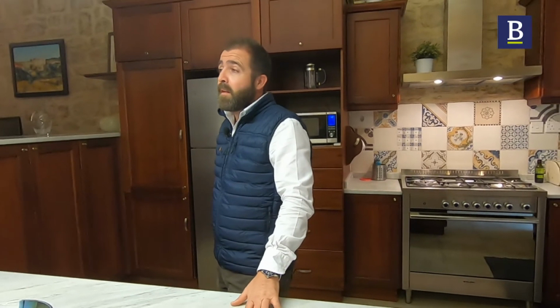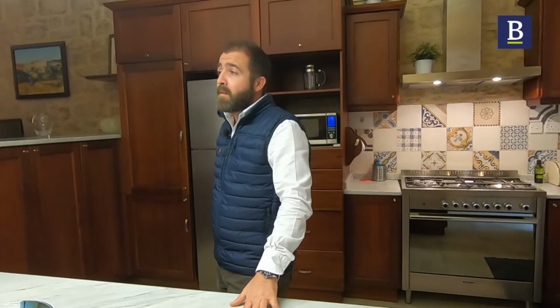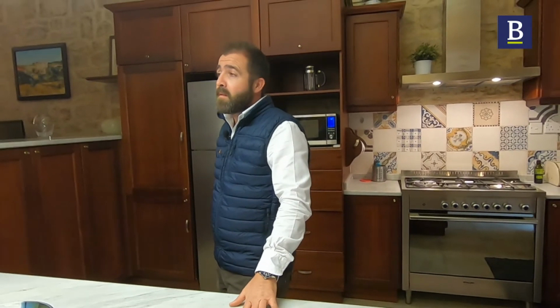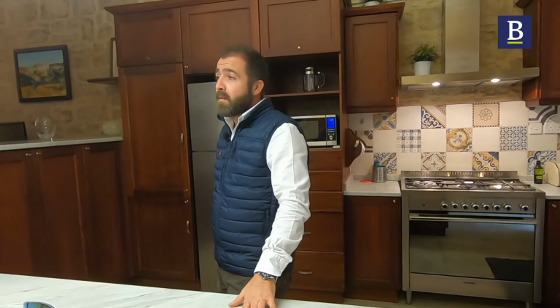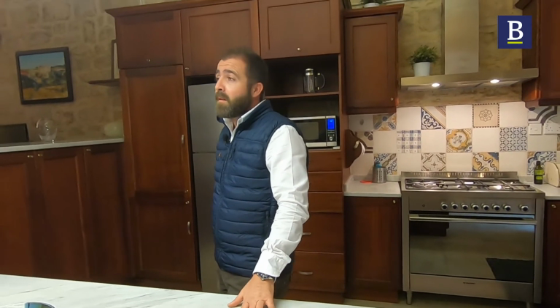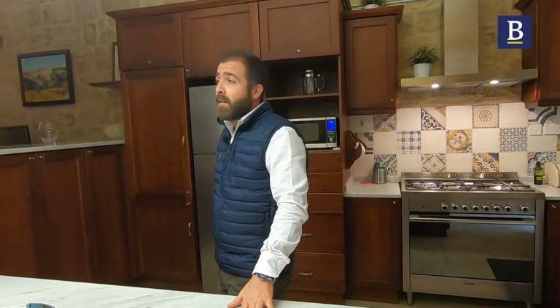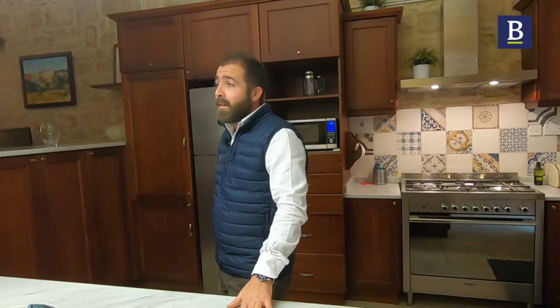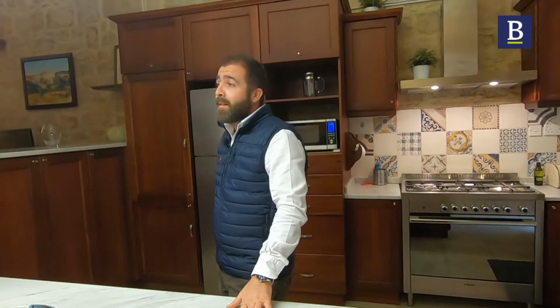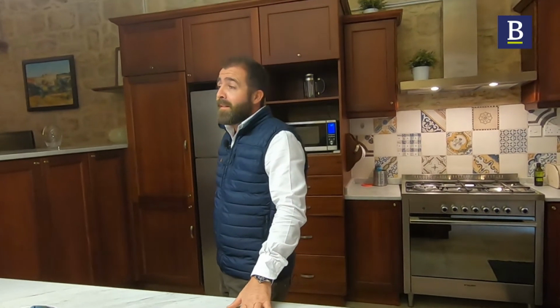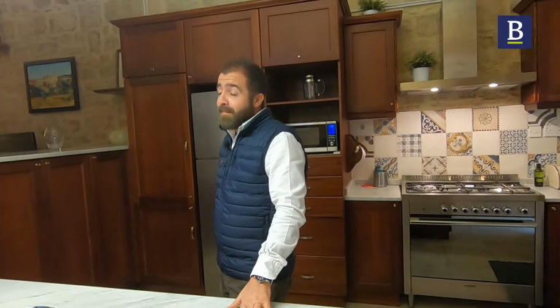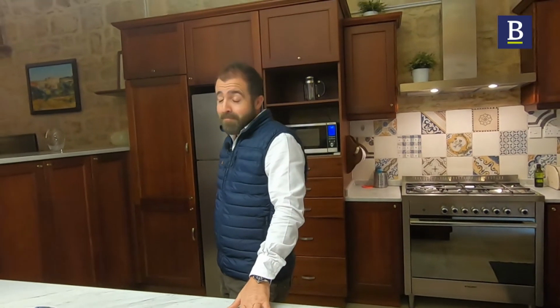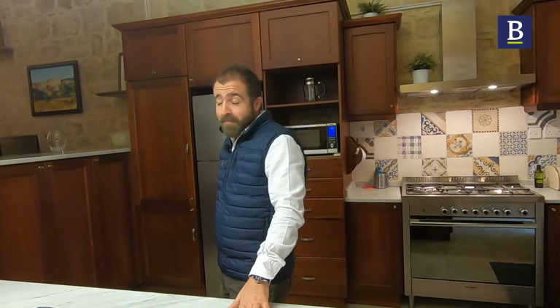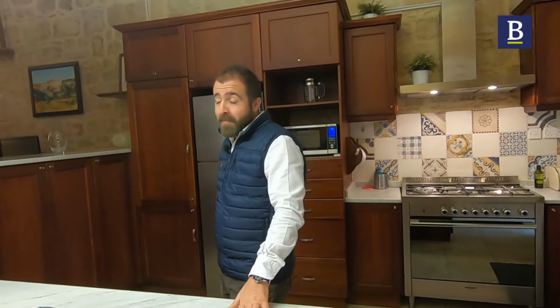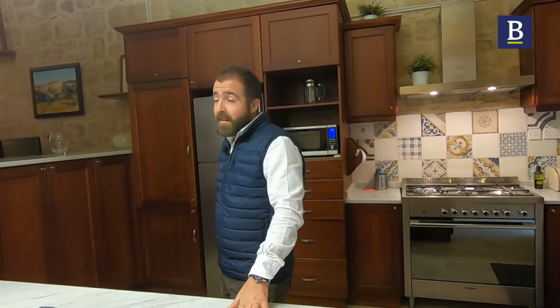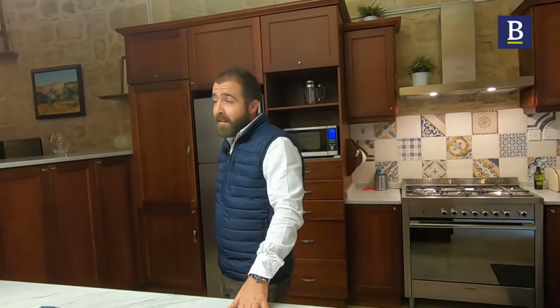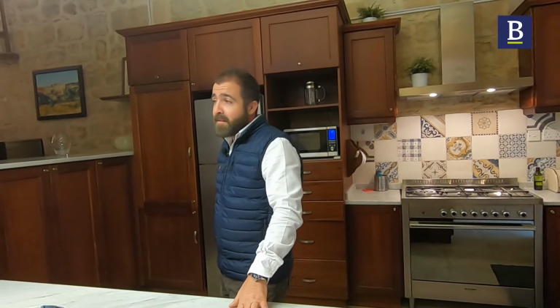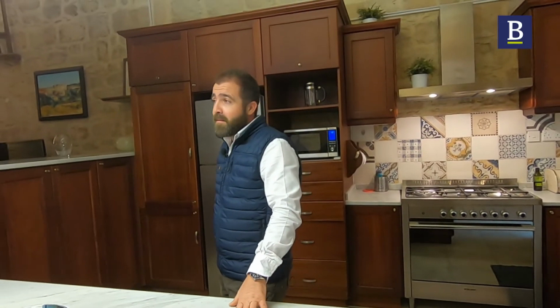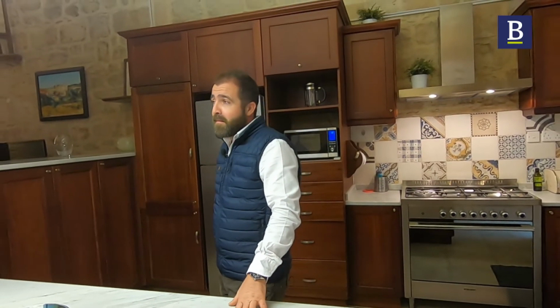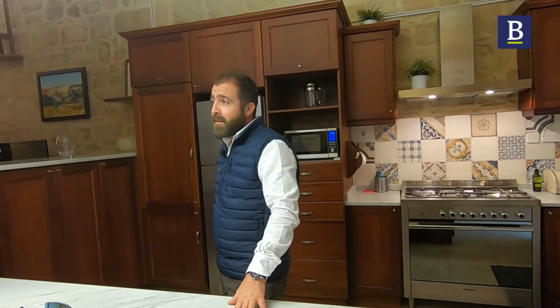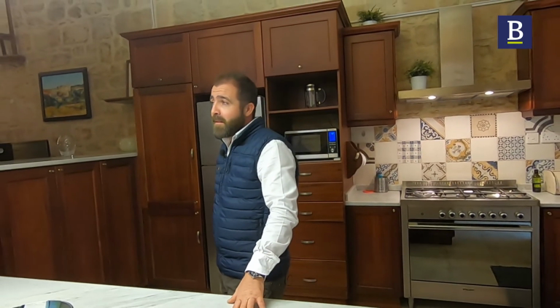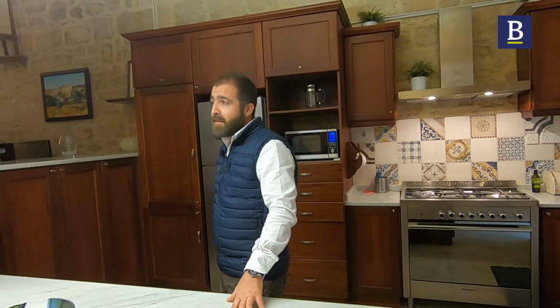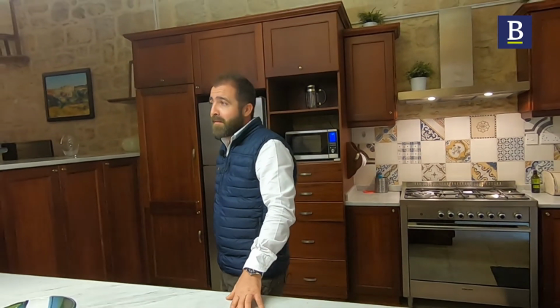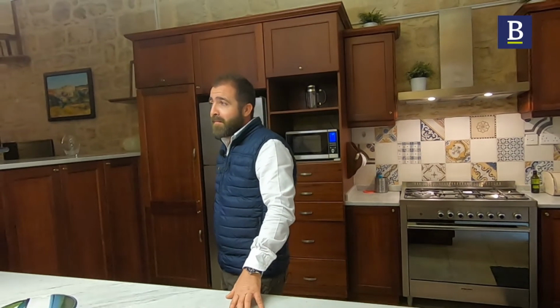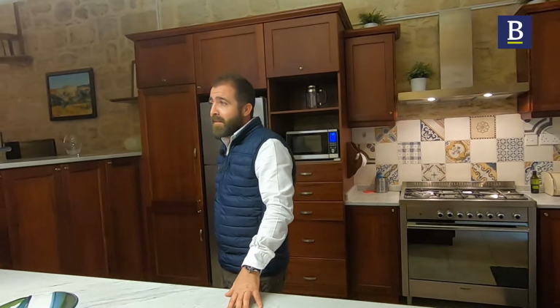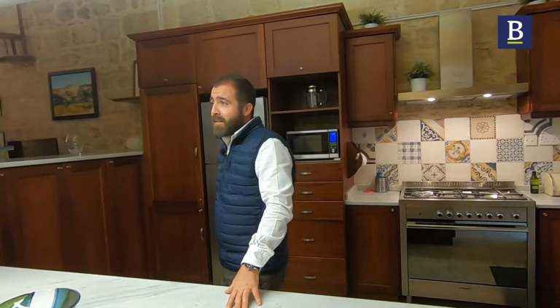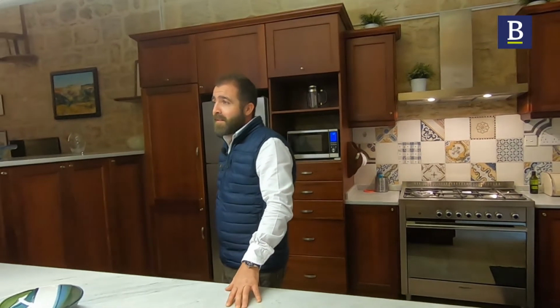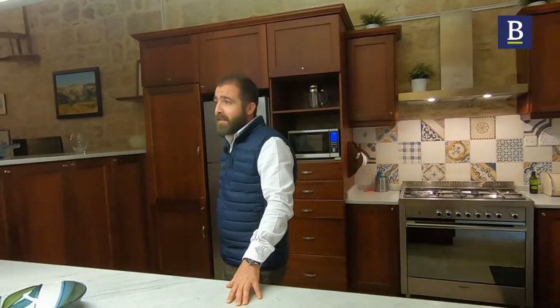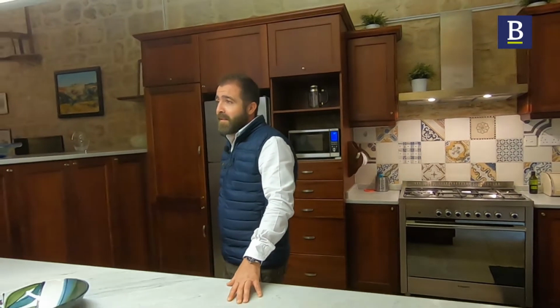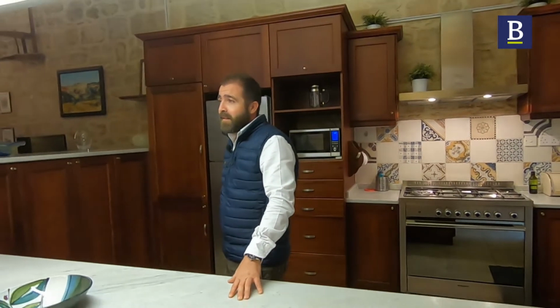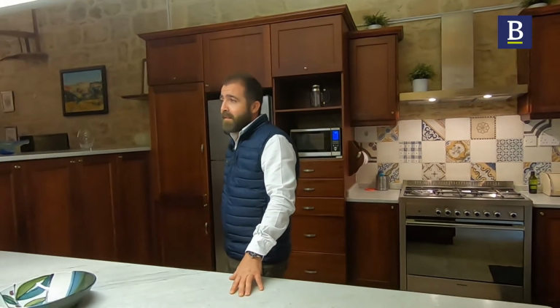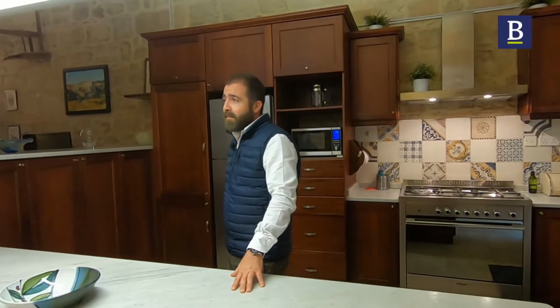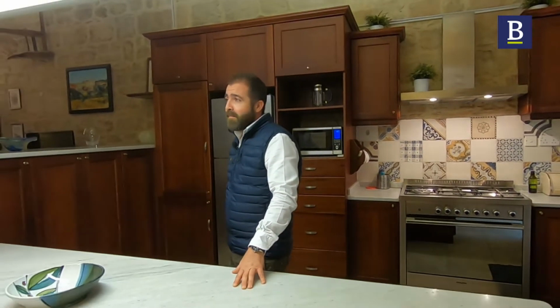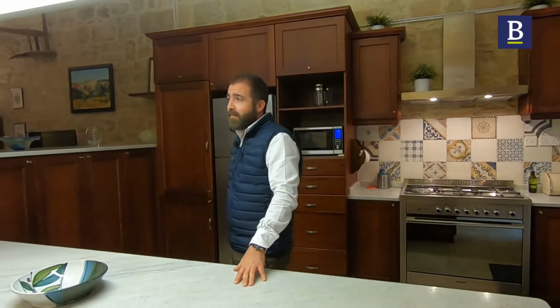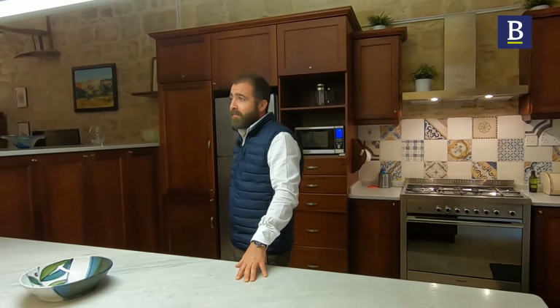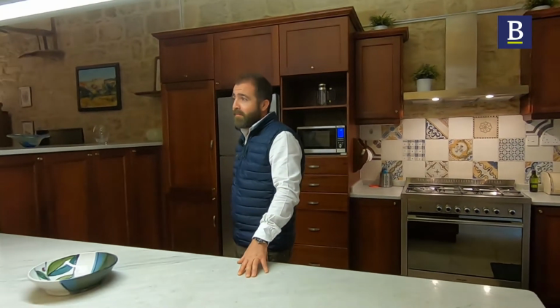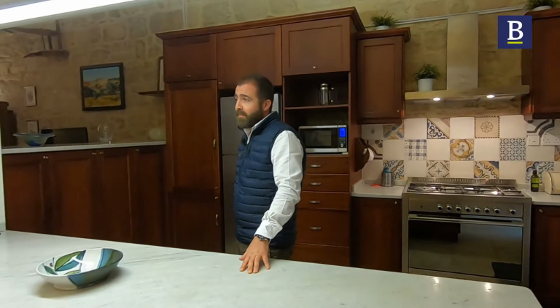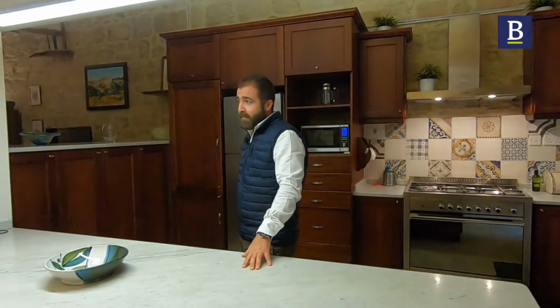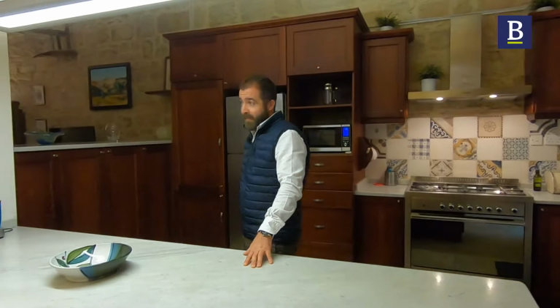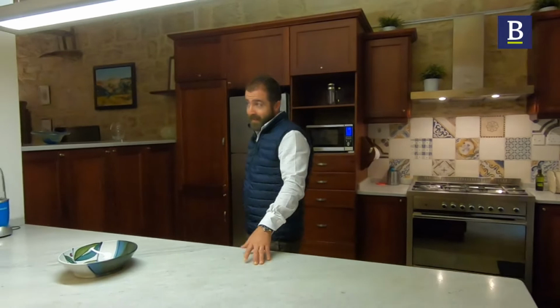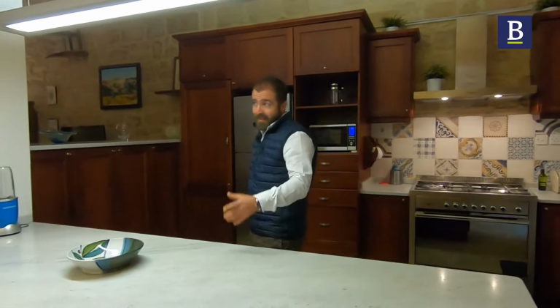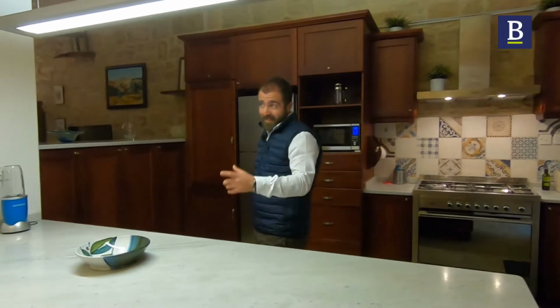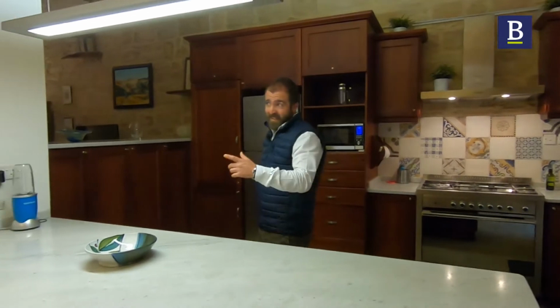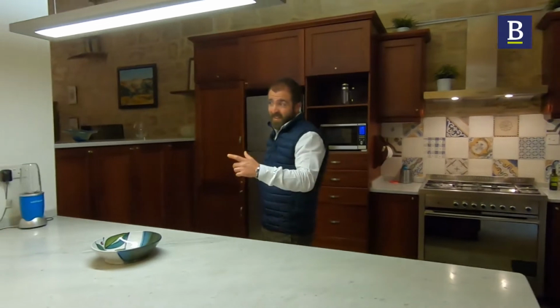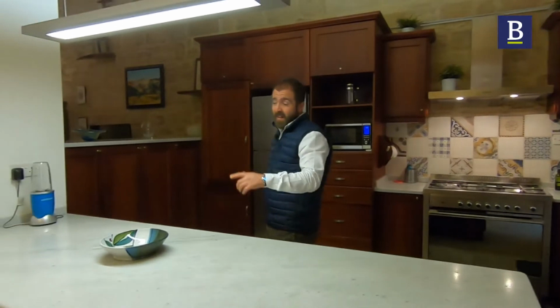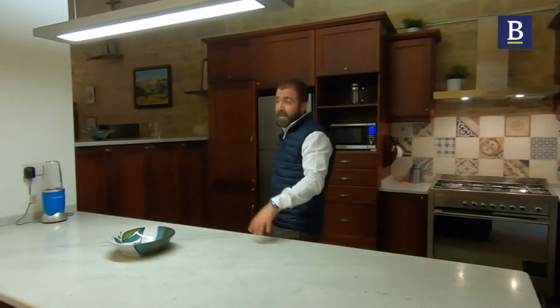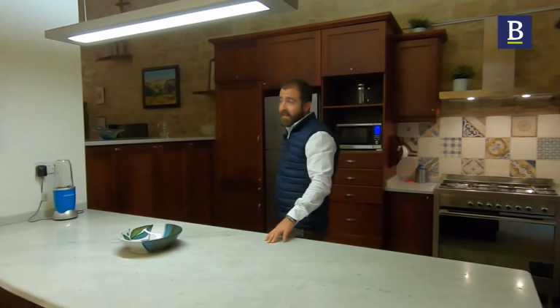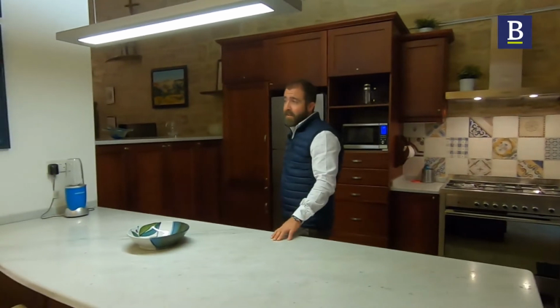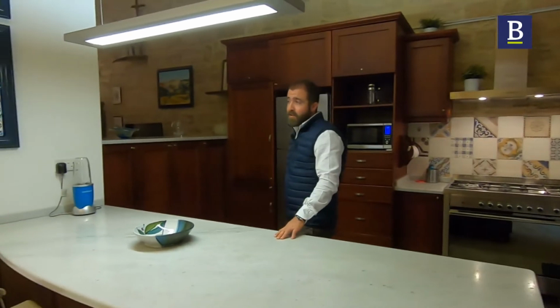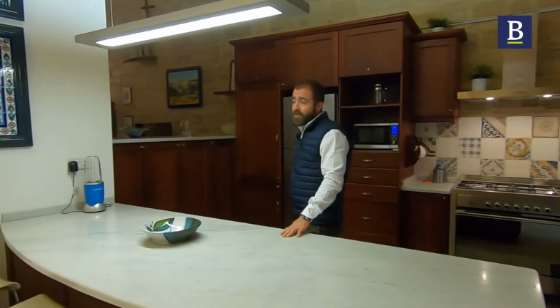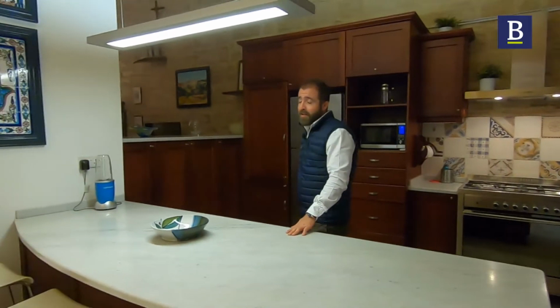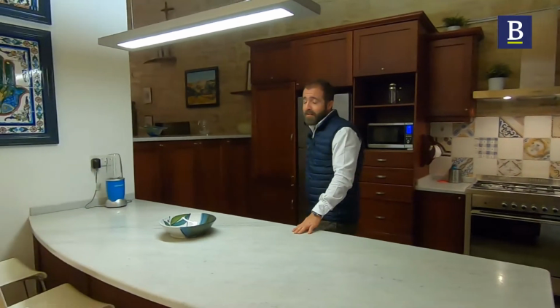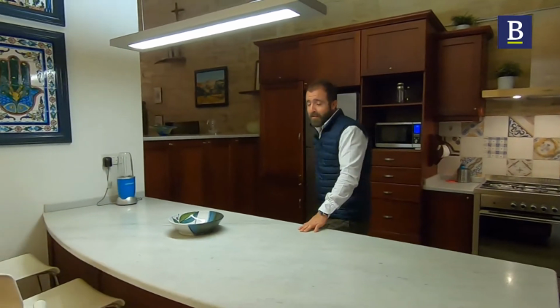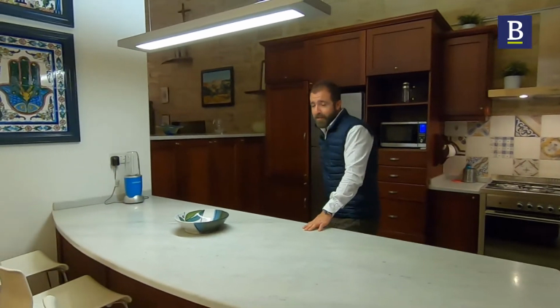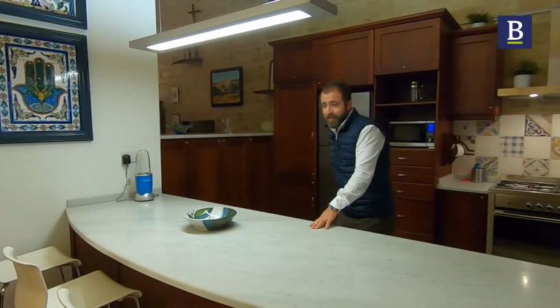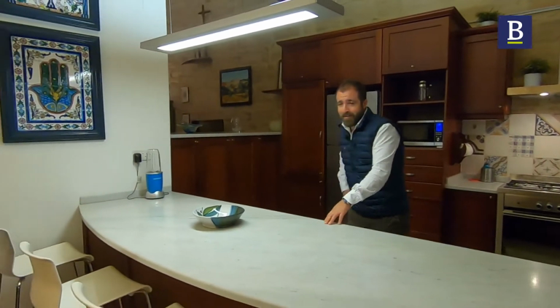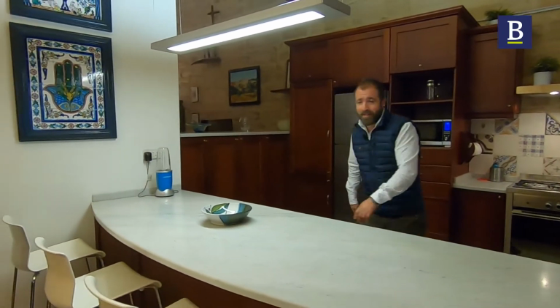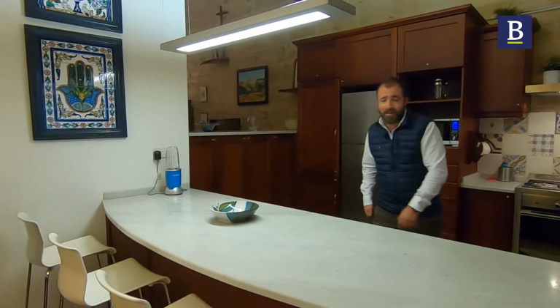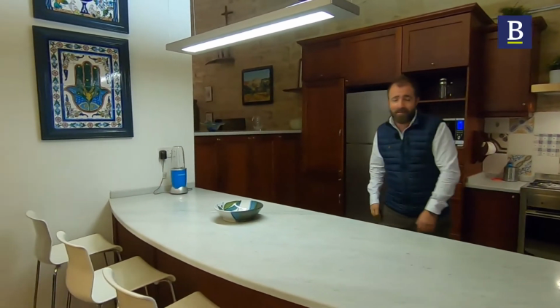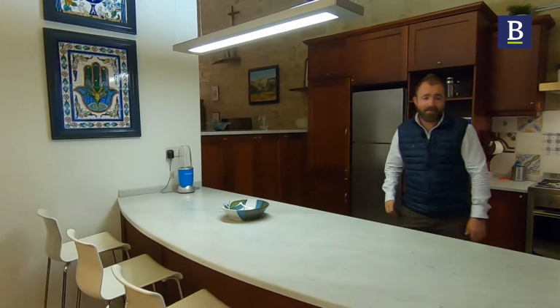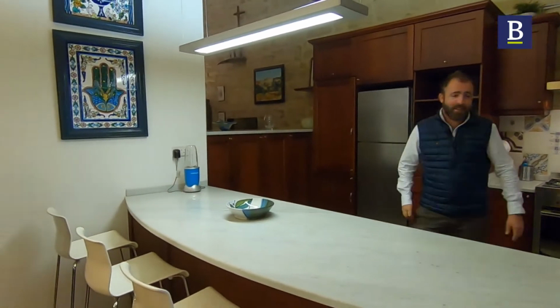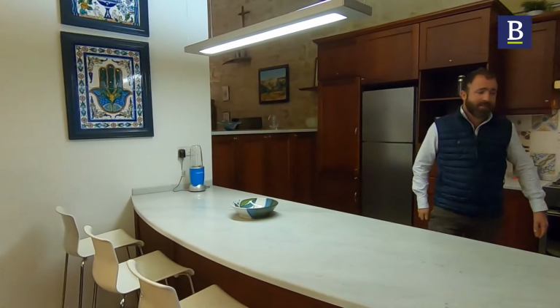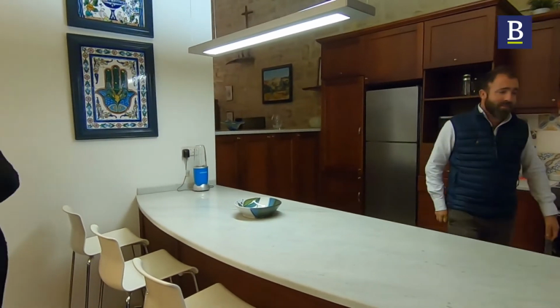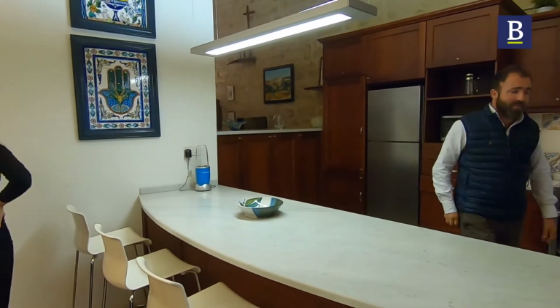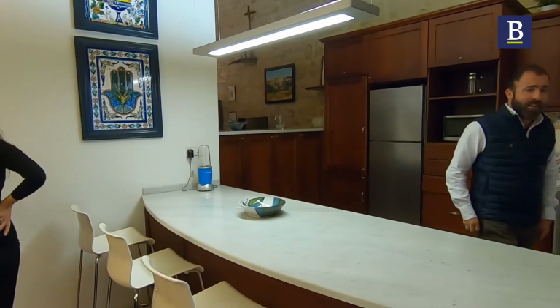The best of both worlds. I think I need to see this other room. I can't wait — let's move there.